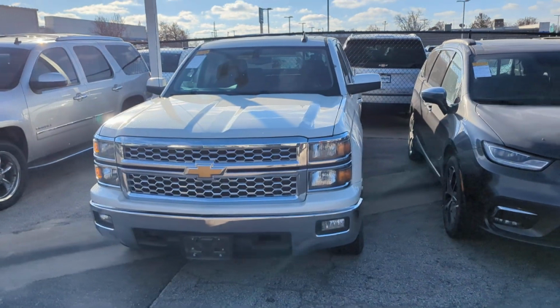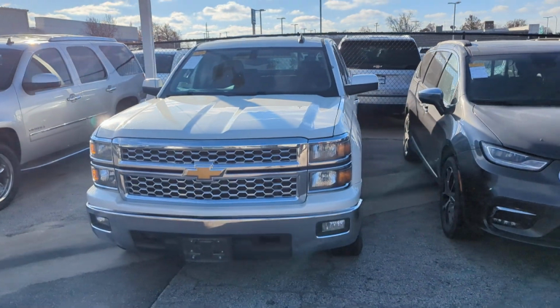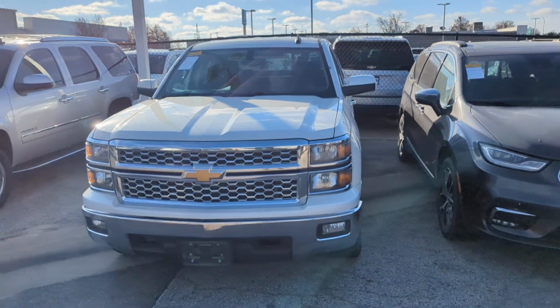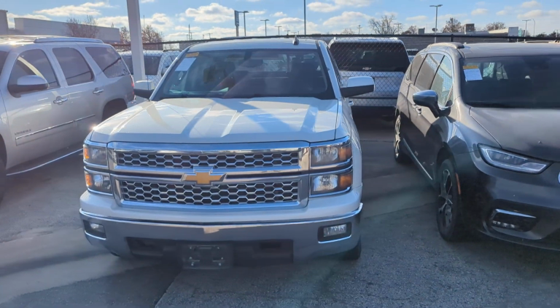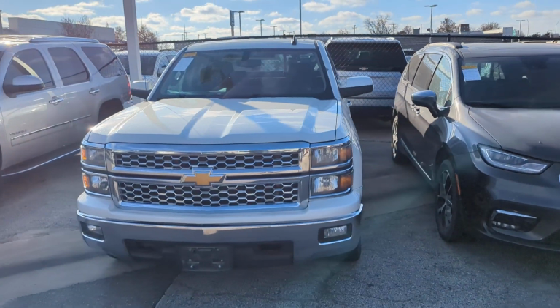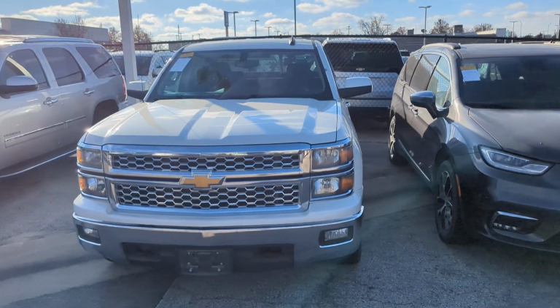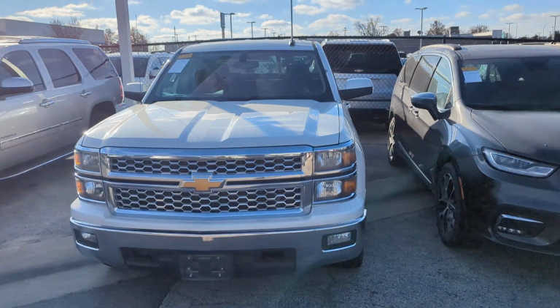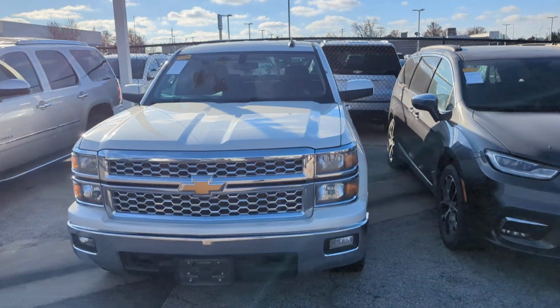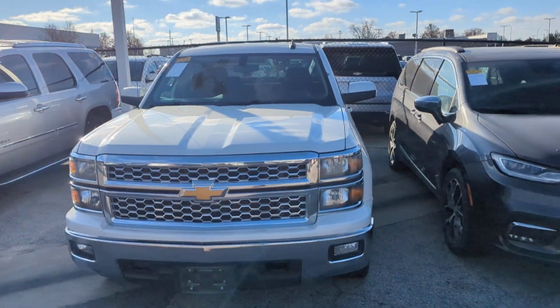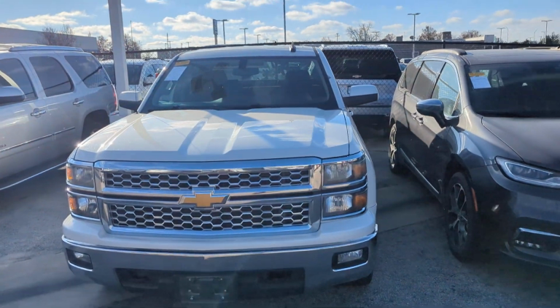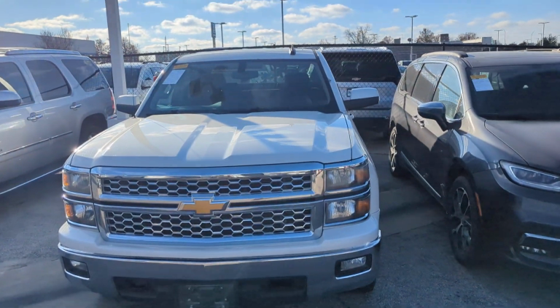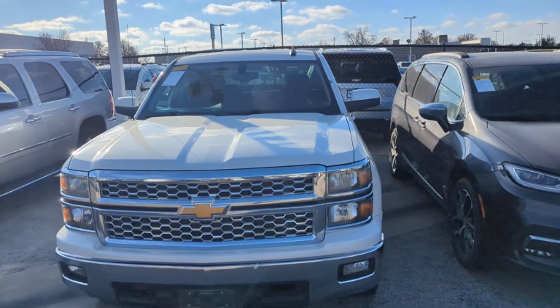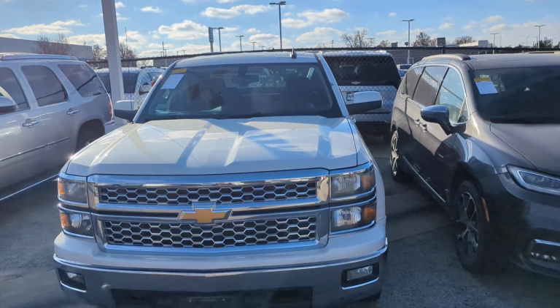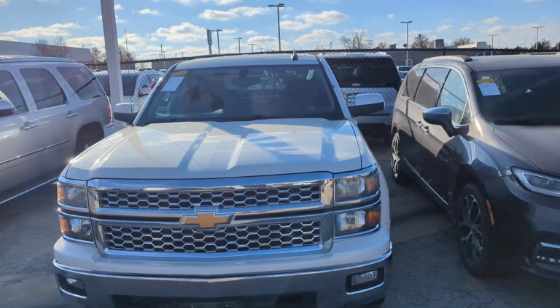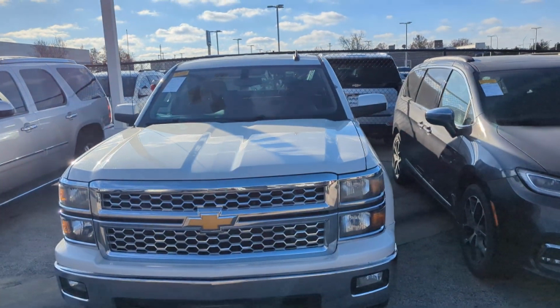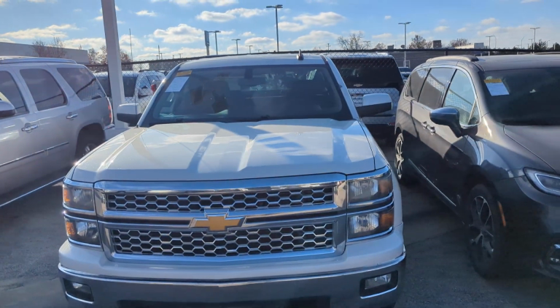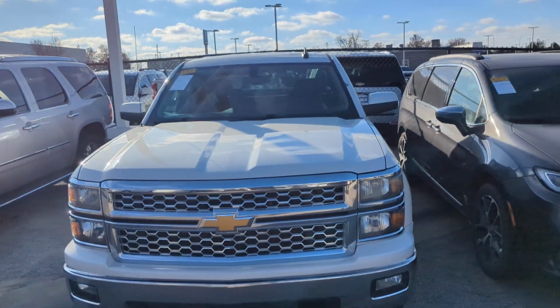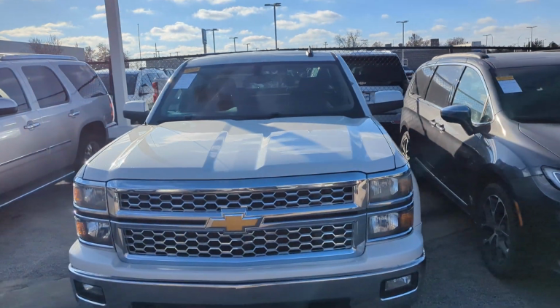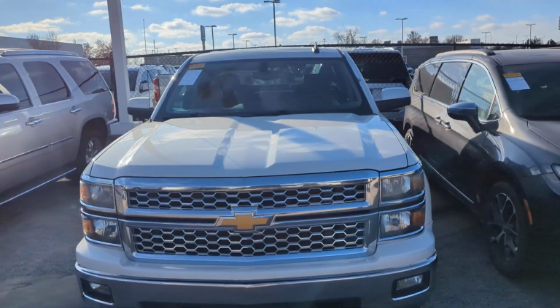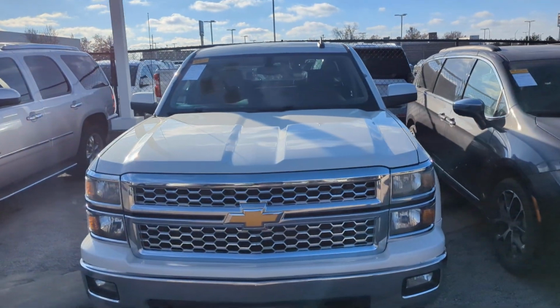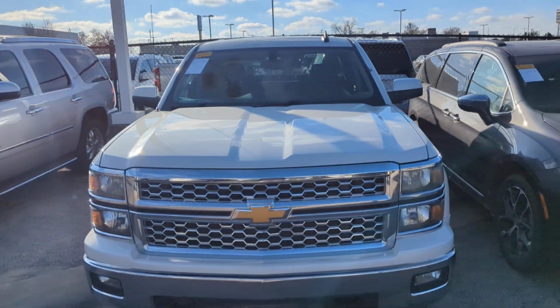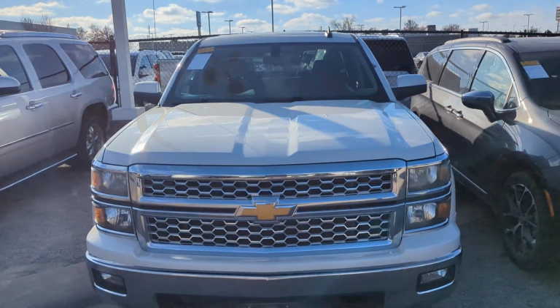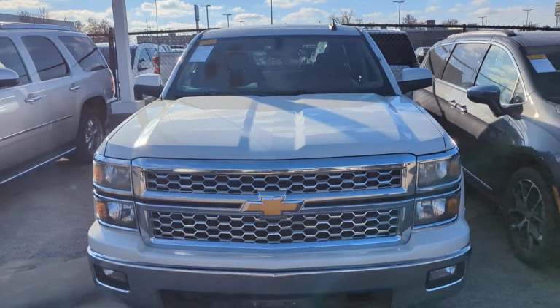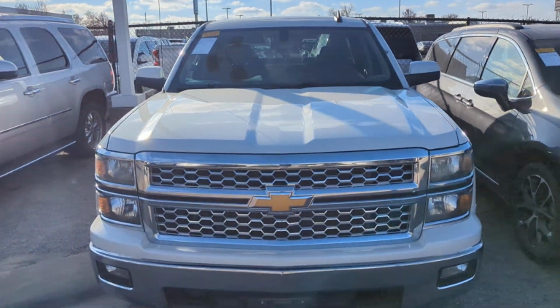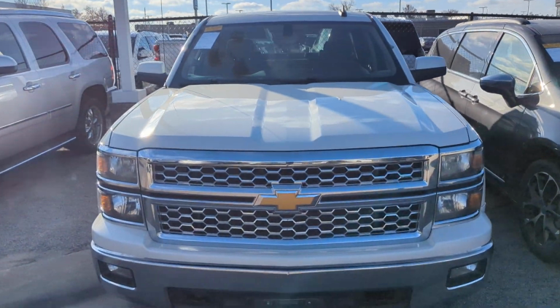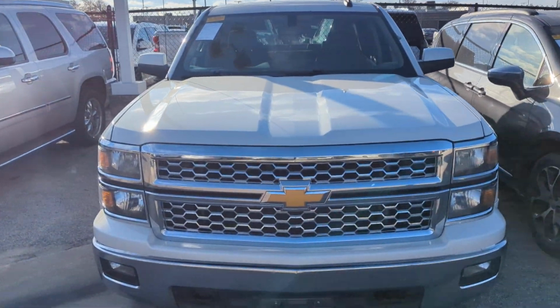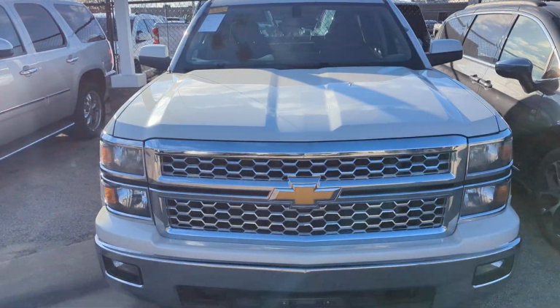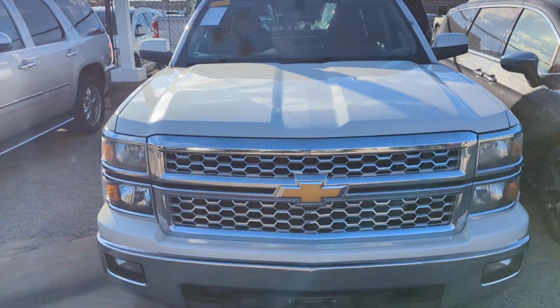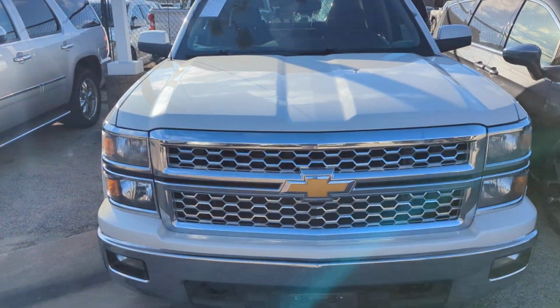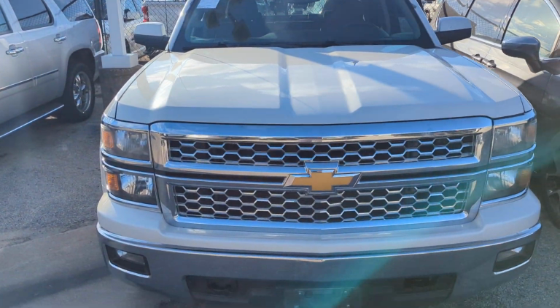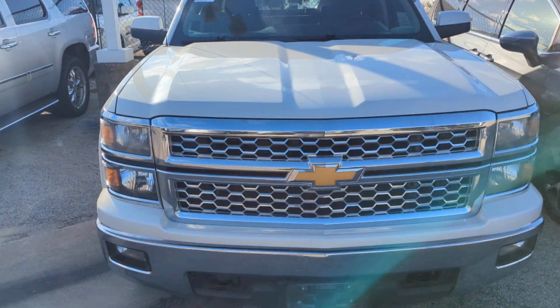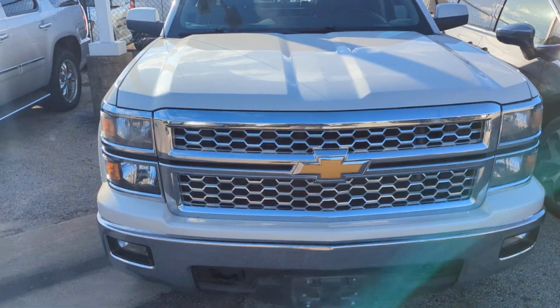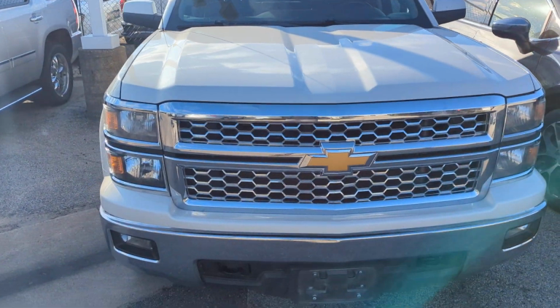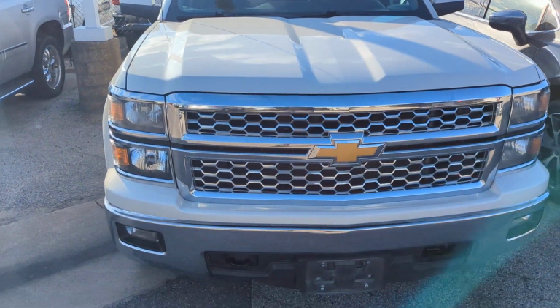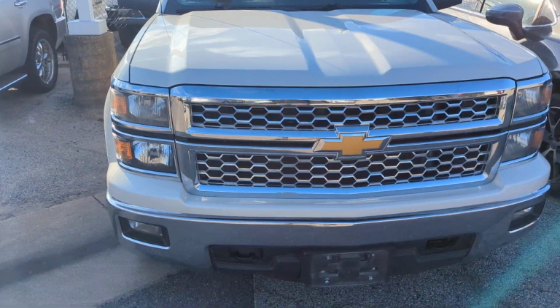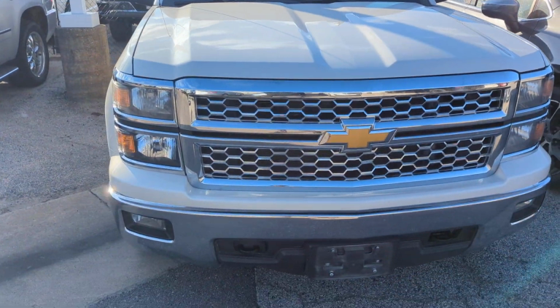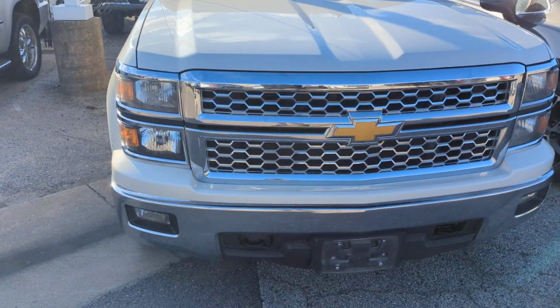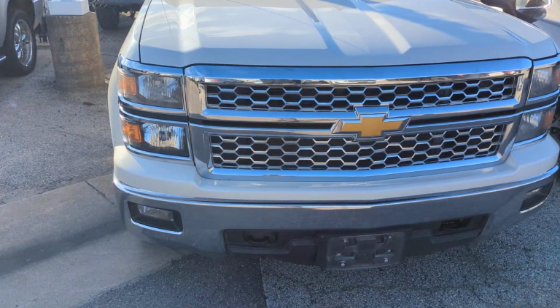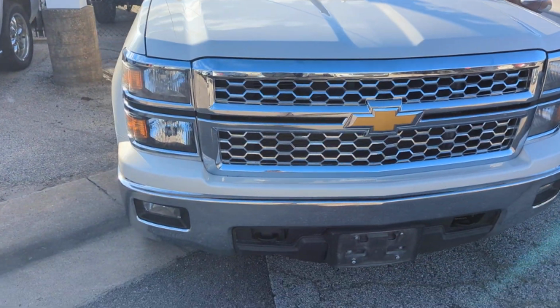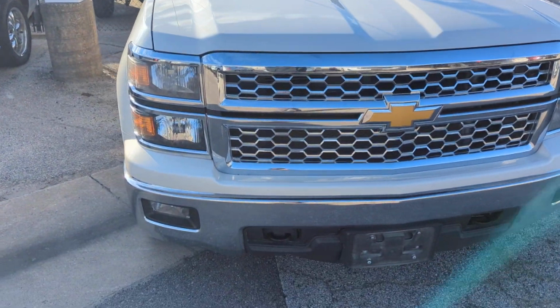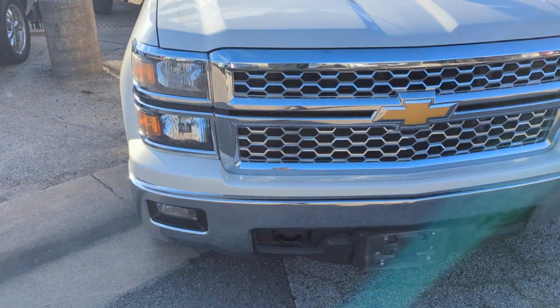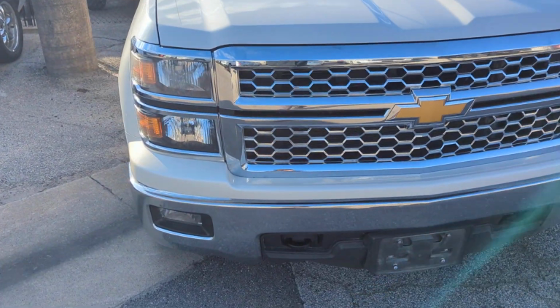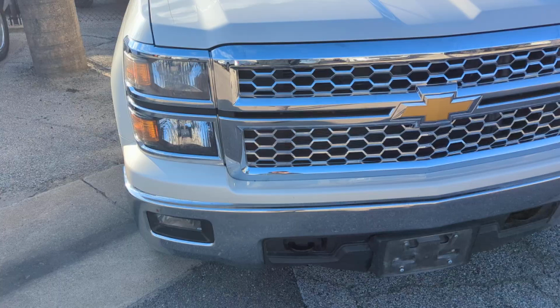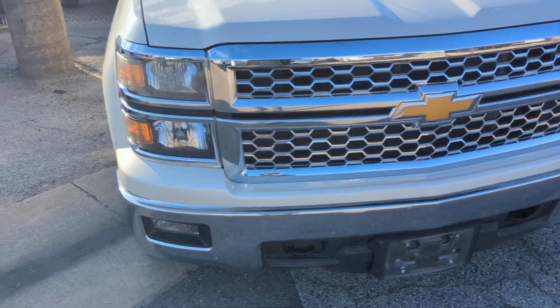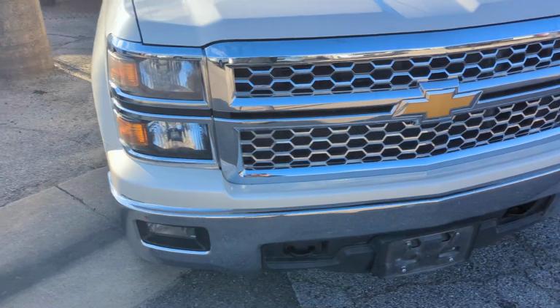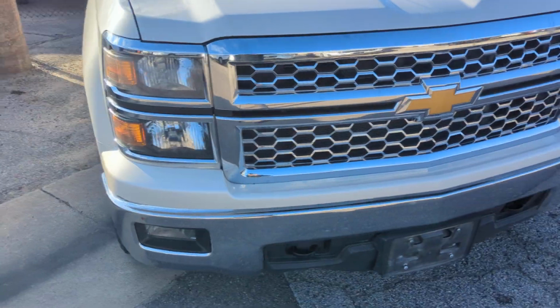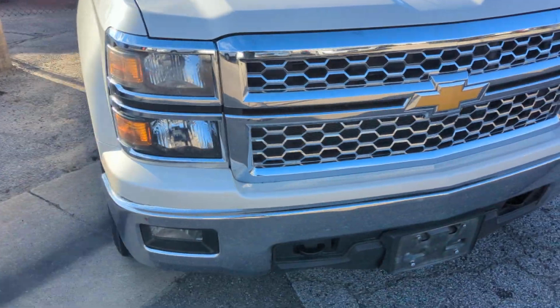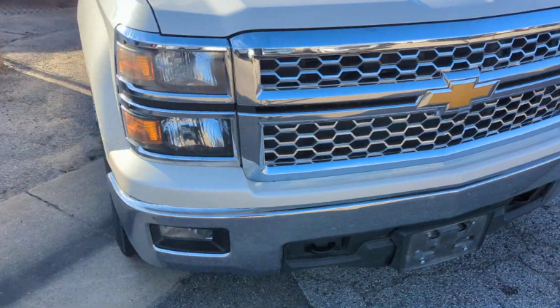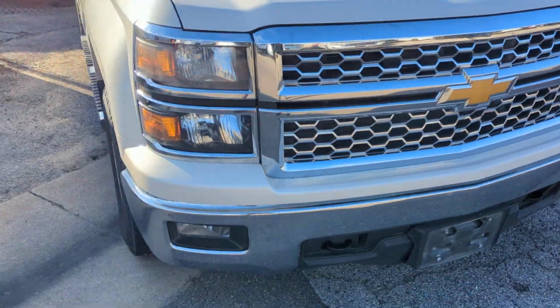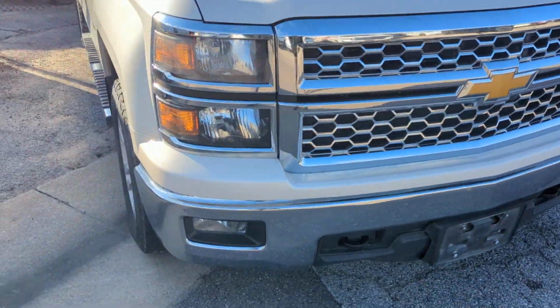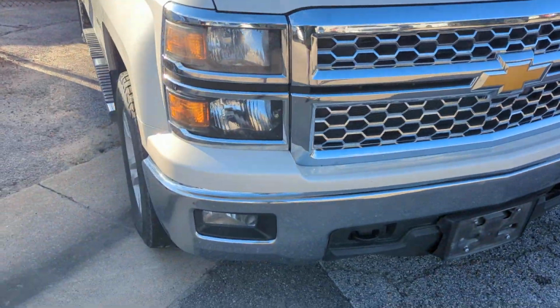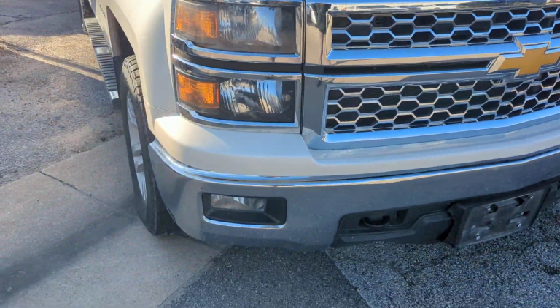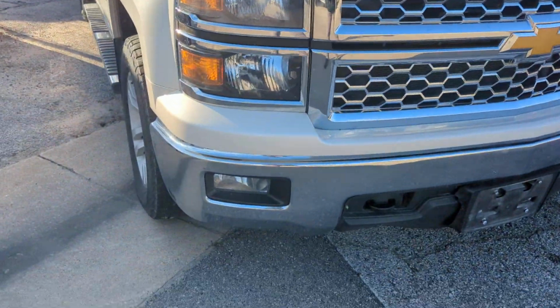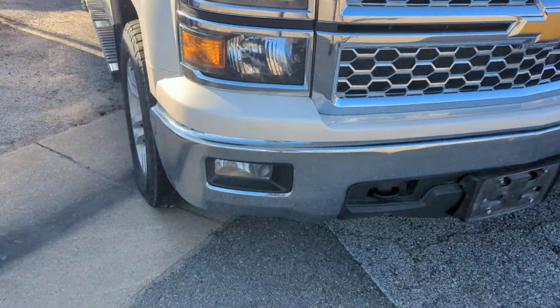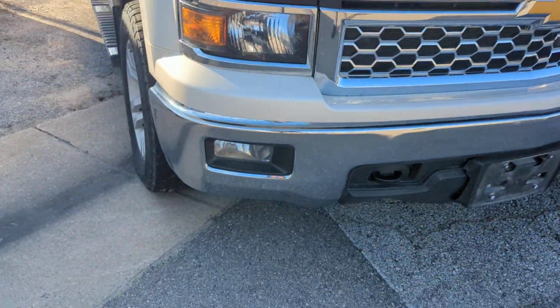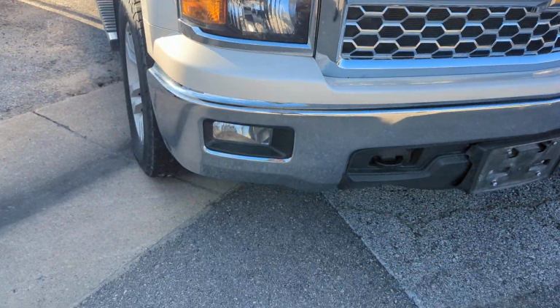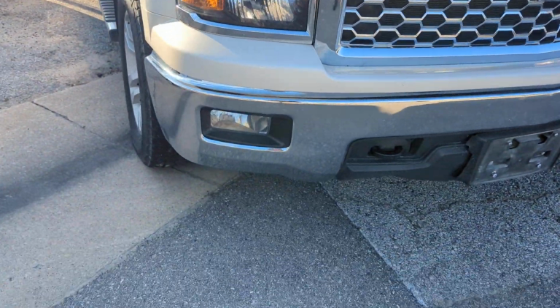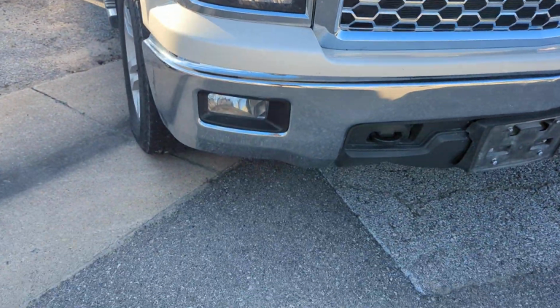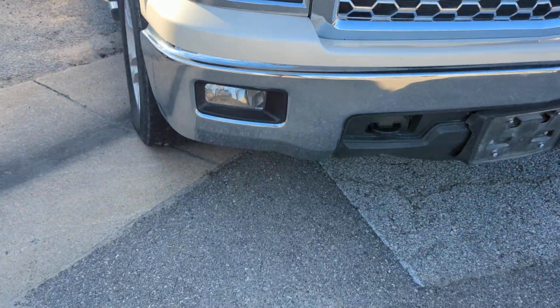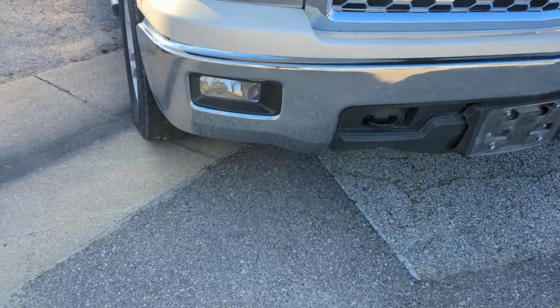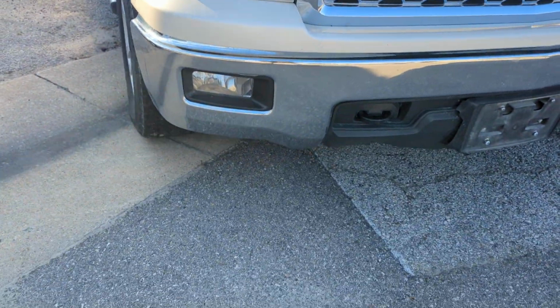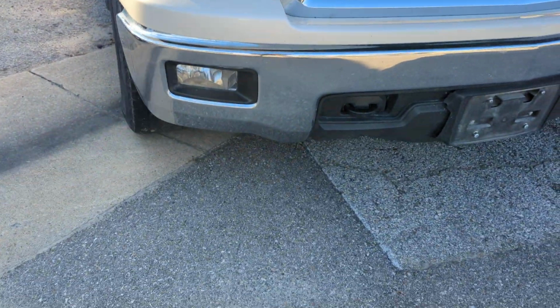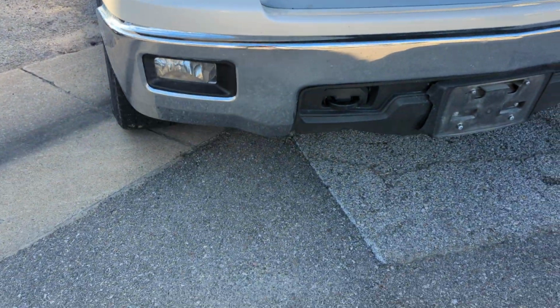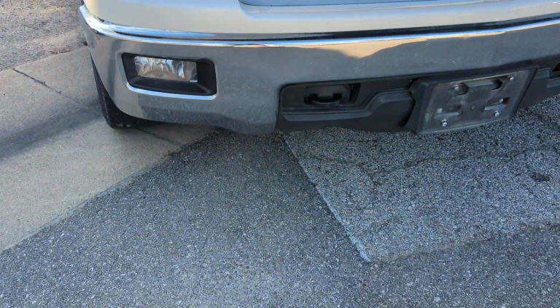Good morning! I got that 2015 Silverado here for you. Gonna get you a quick video walk around, get a good look at the outside and inside of the vehicle. Start up in the front.